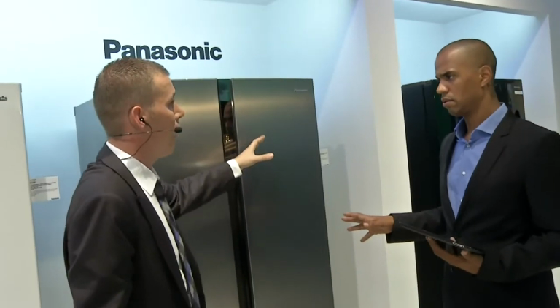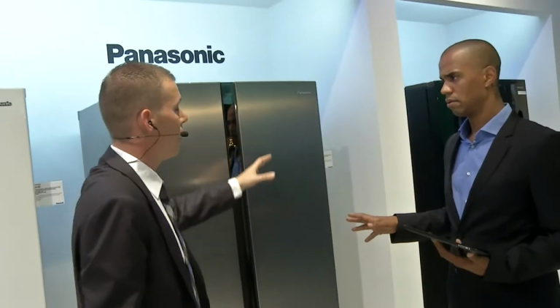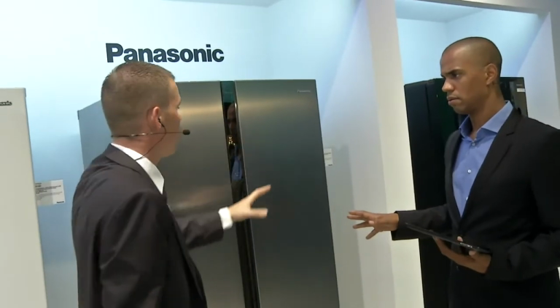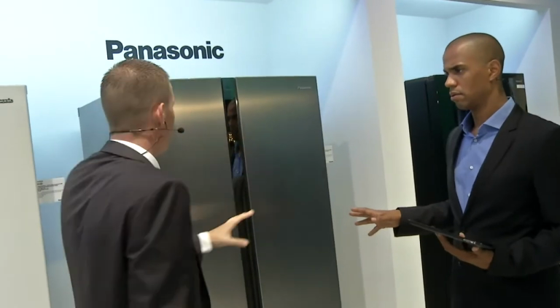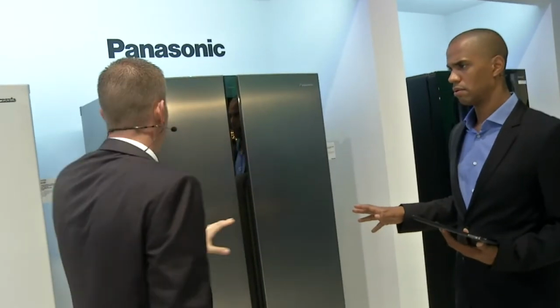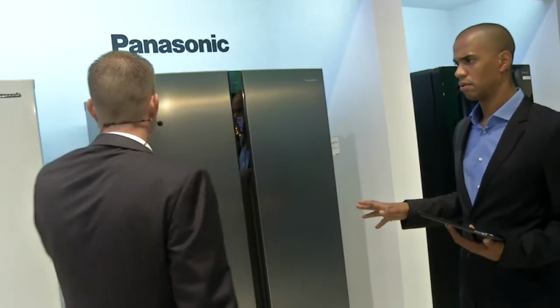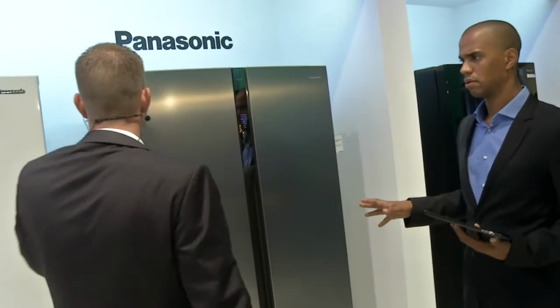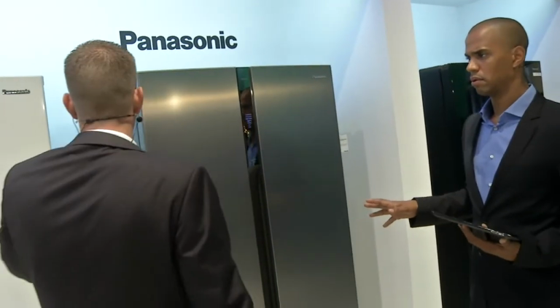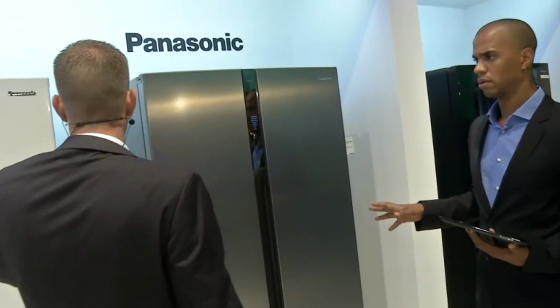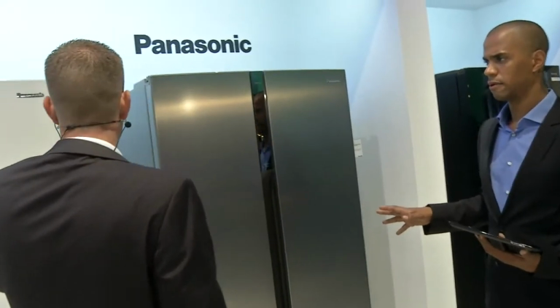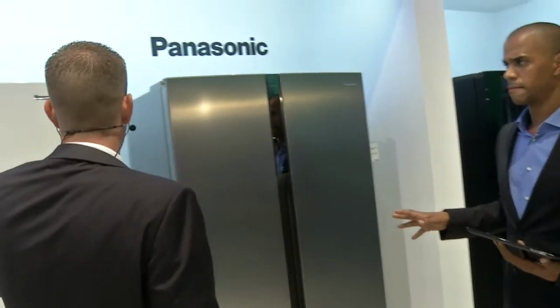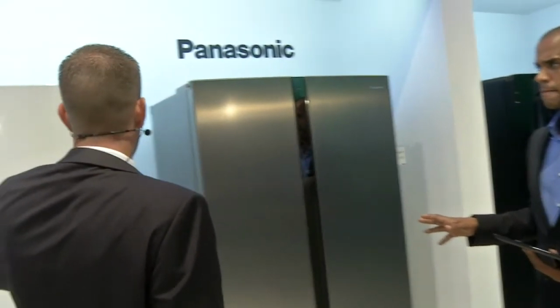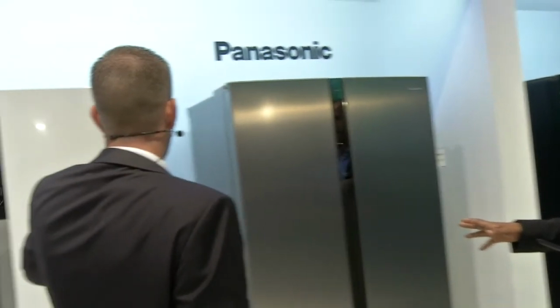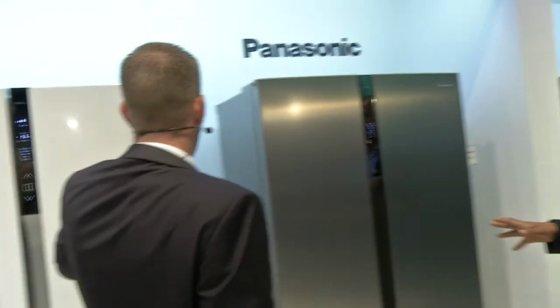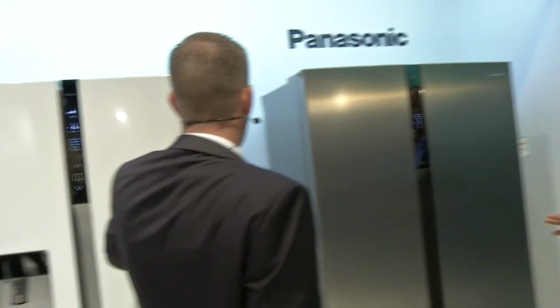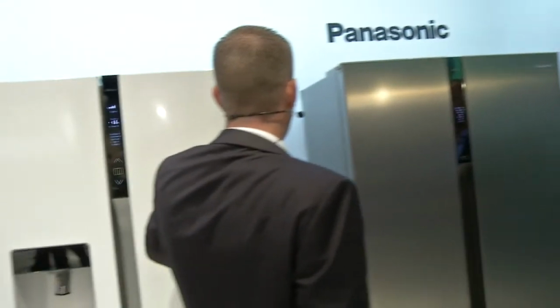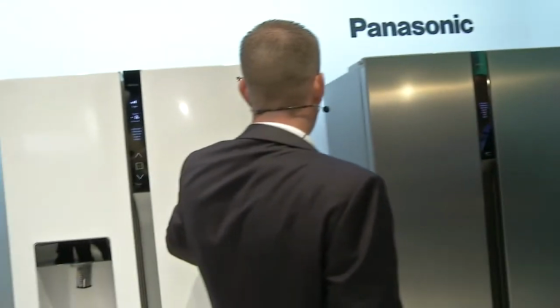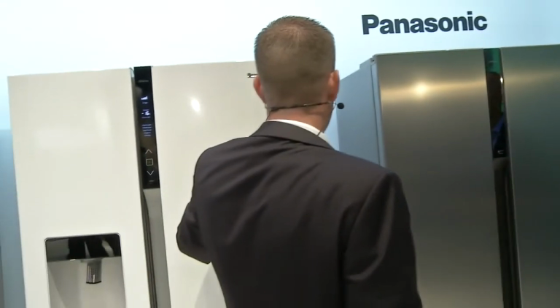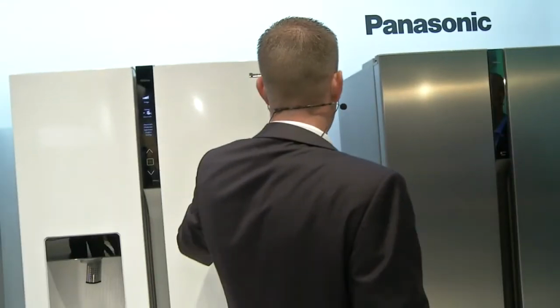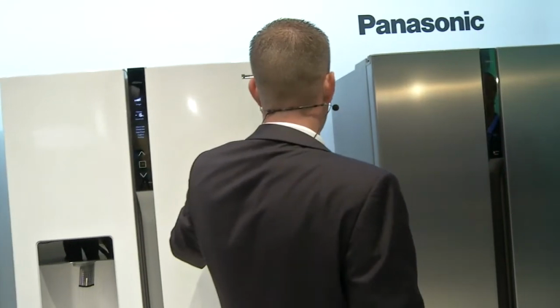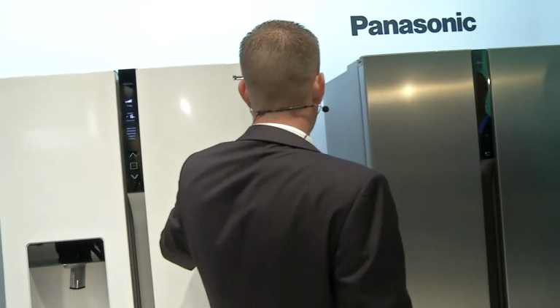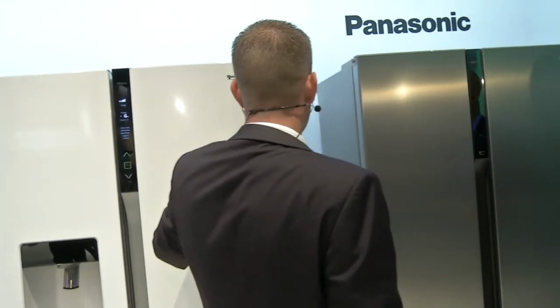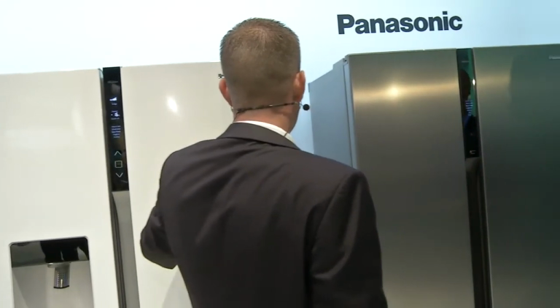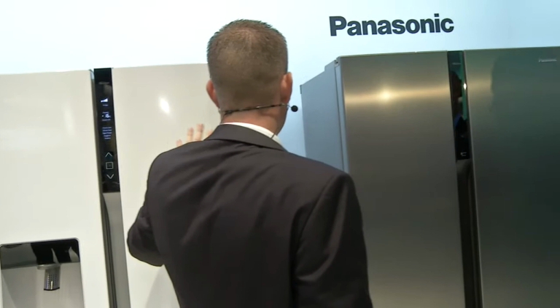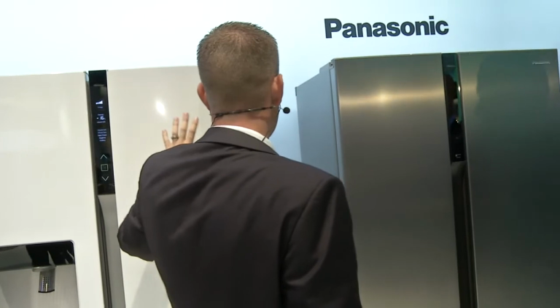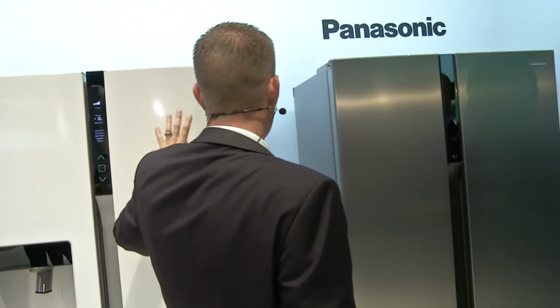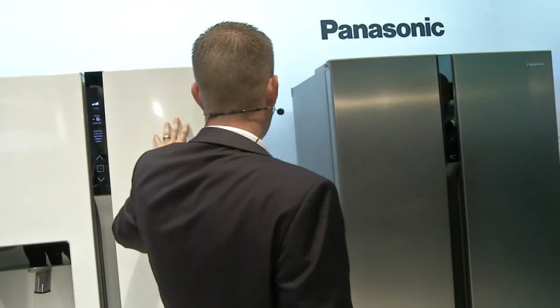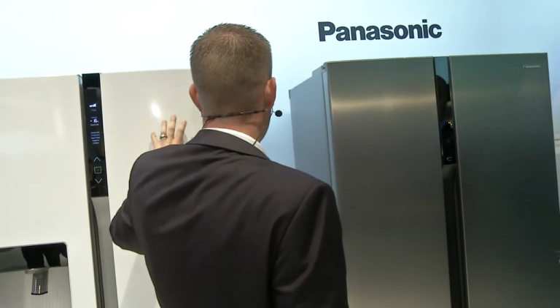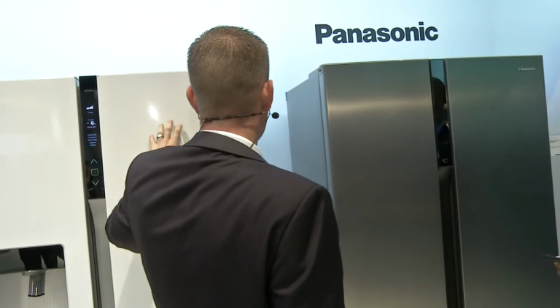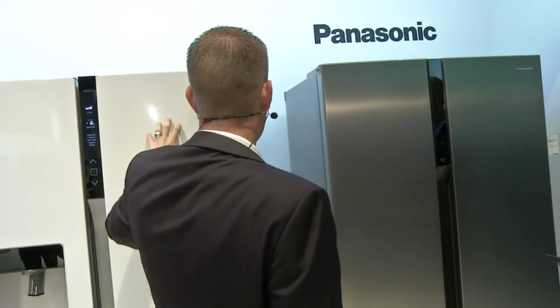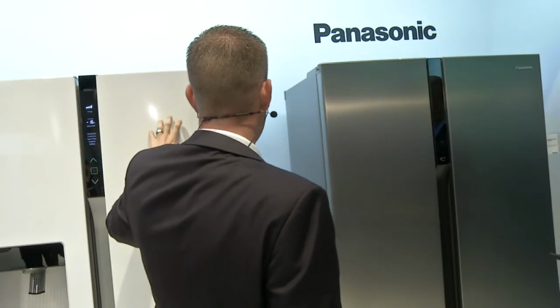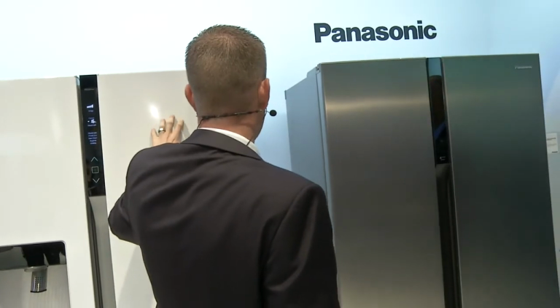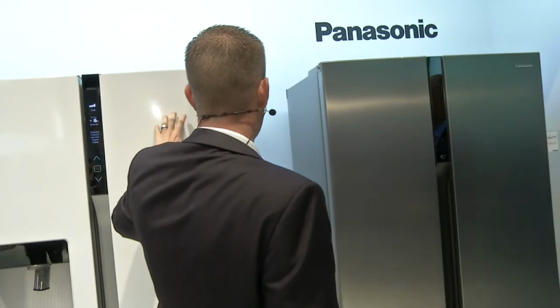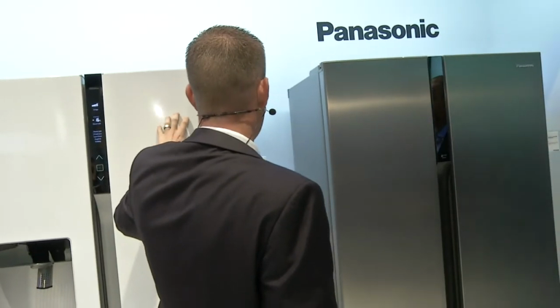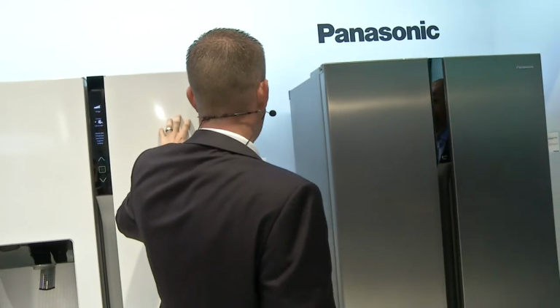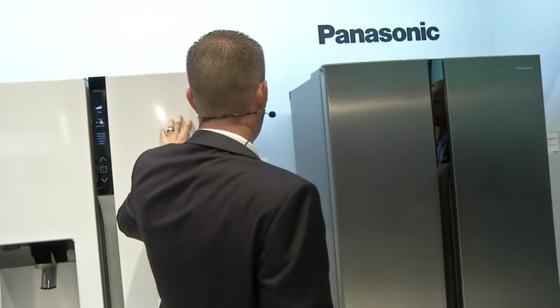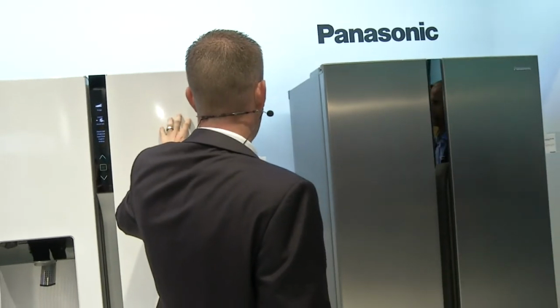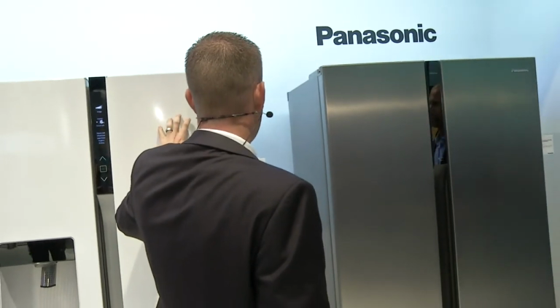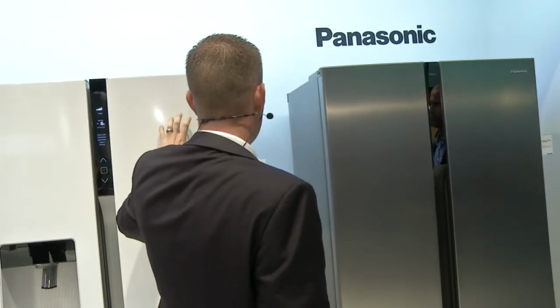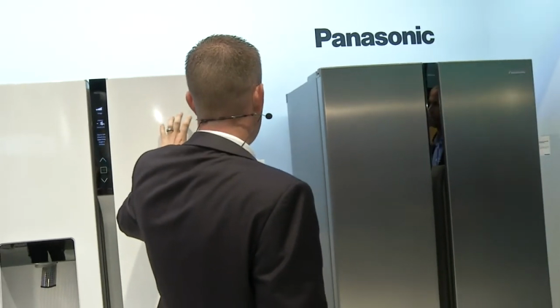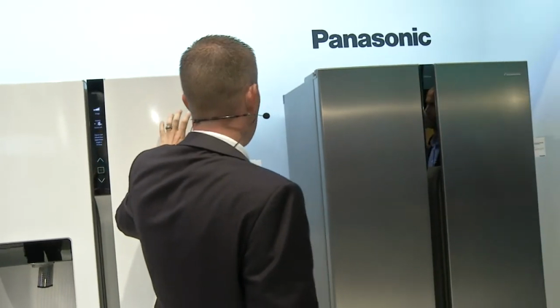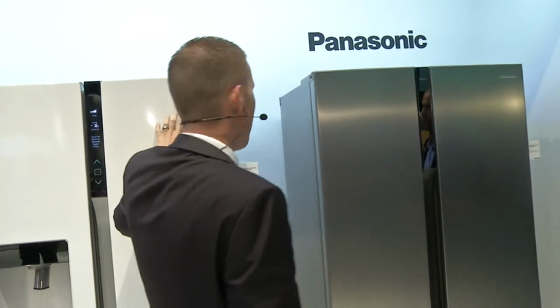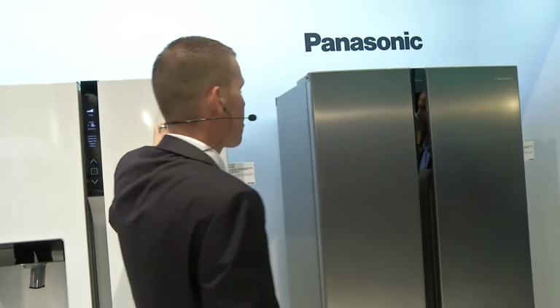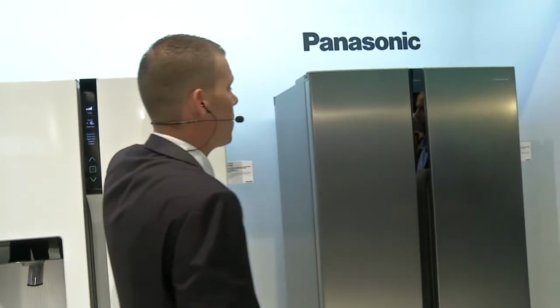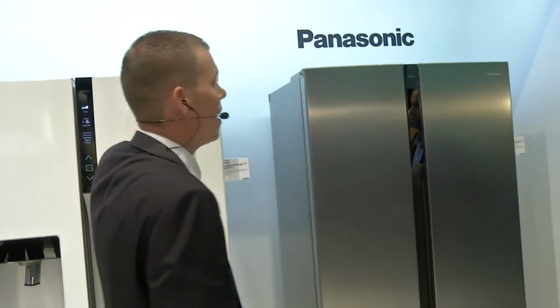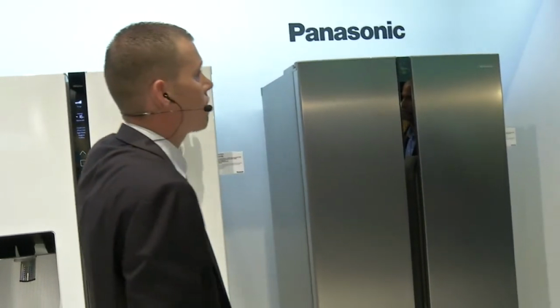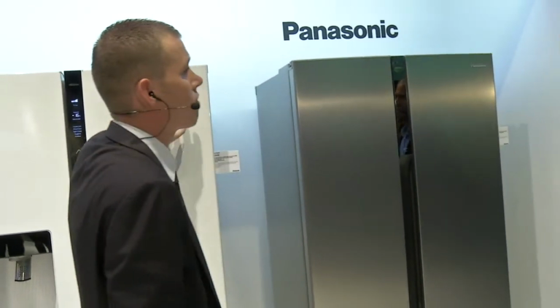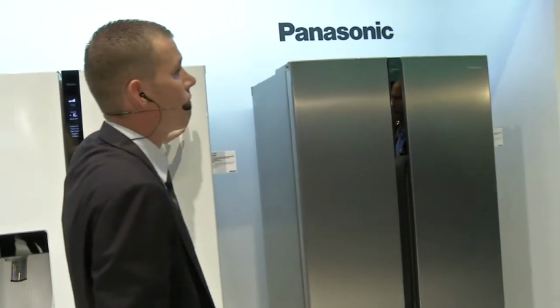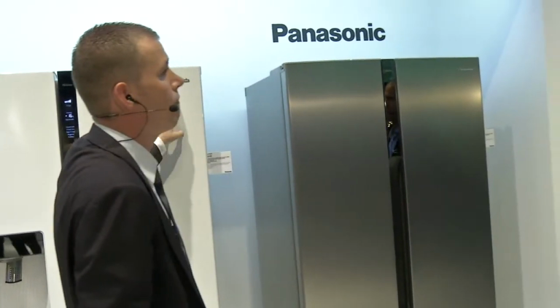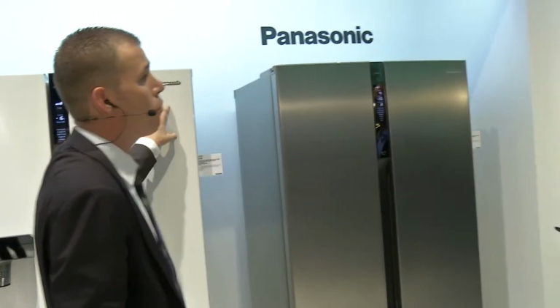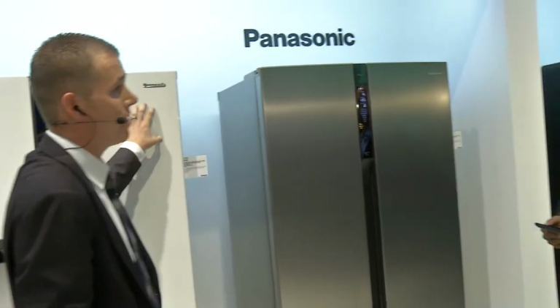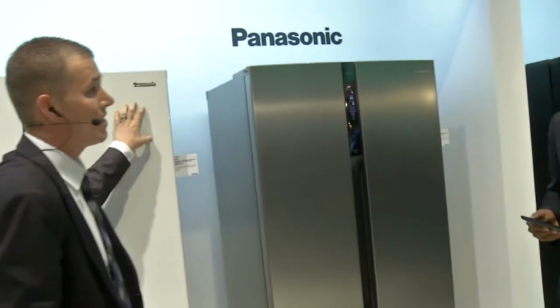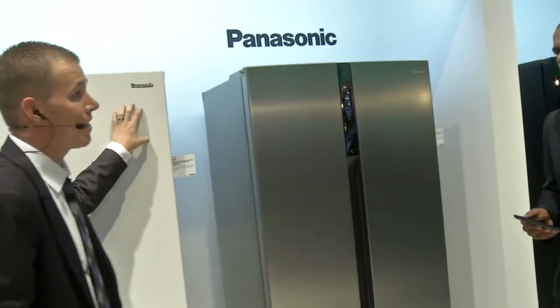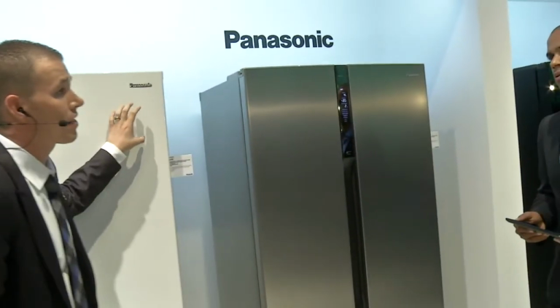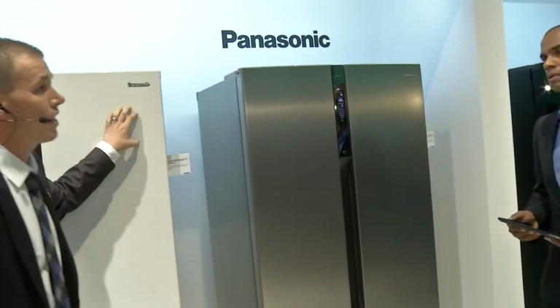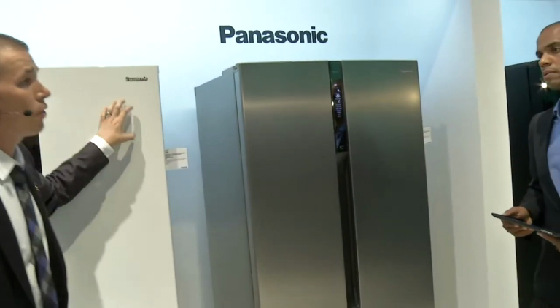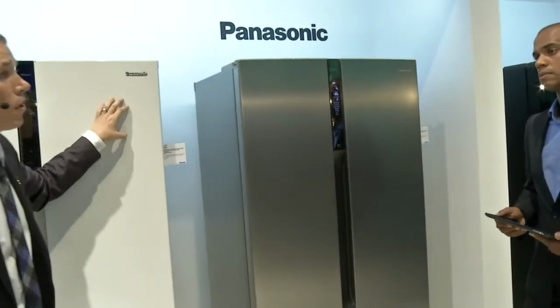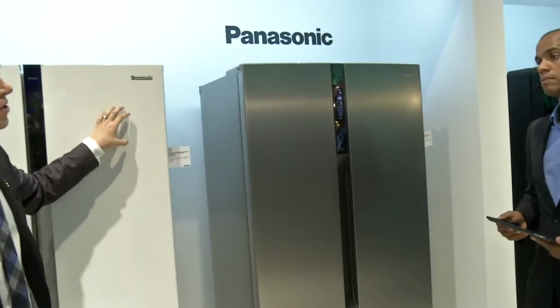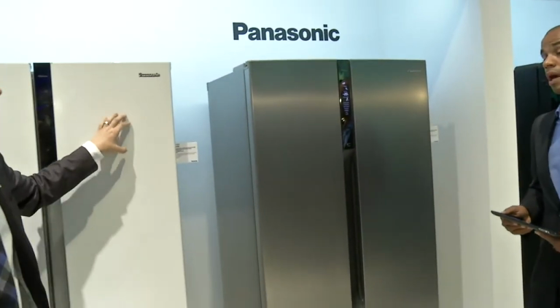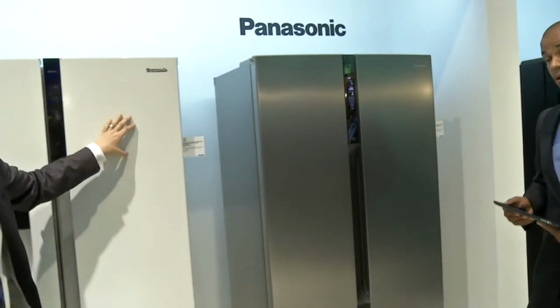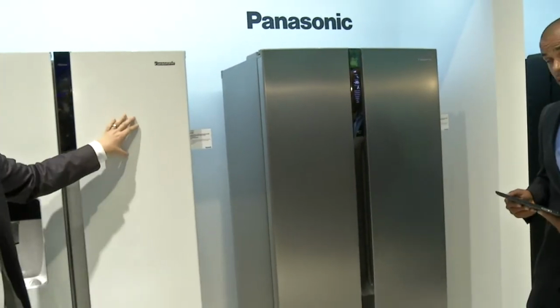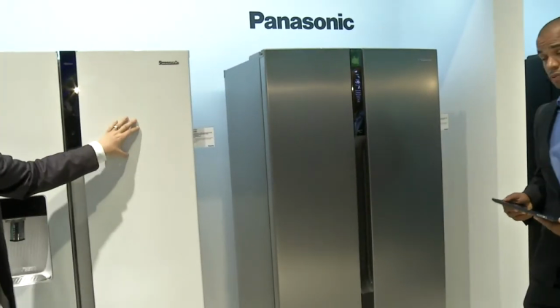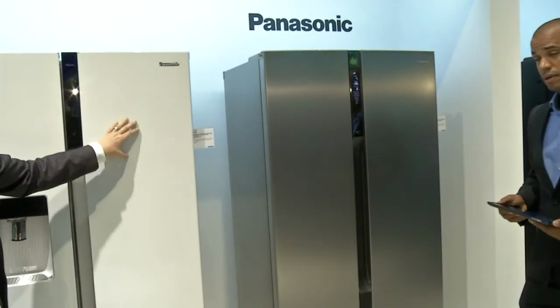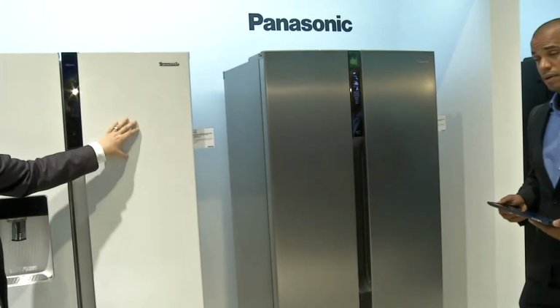And these ones here are using around about — if I remember rightly — about 346 kilowatts per year.